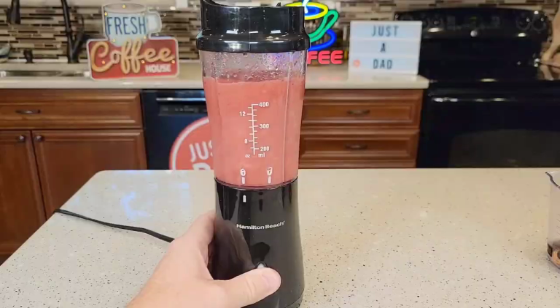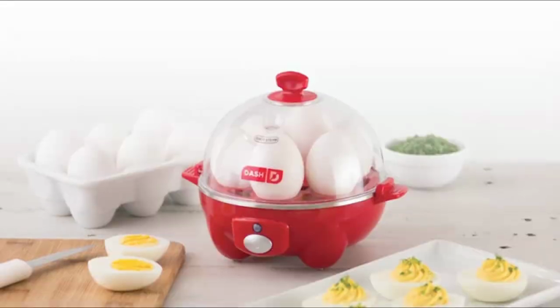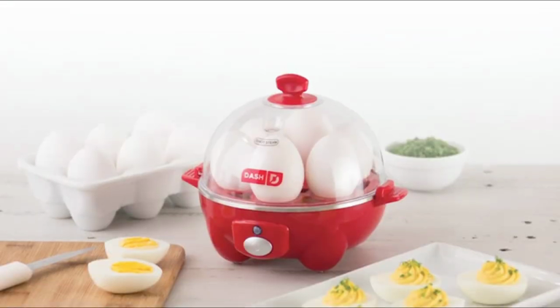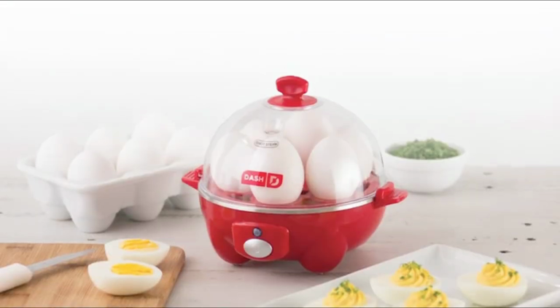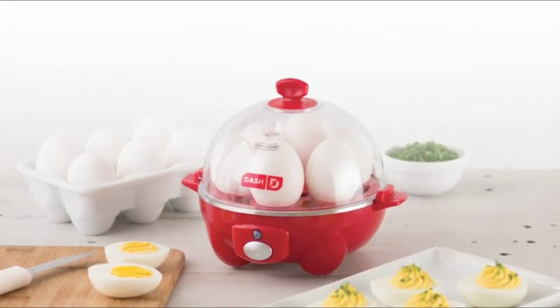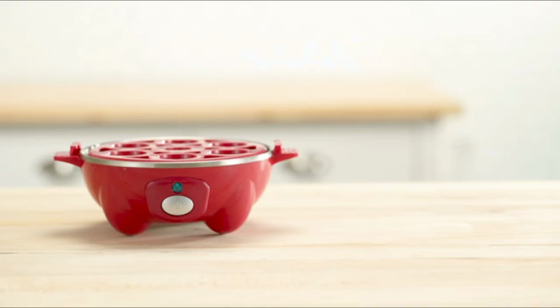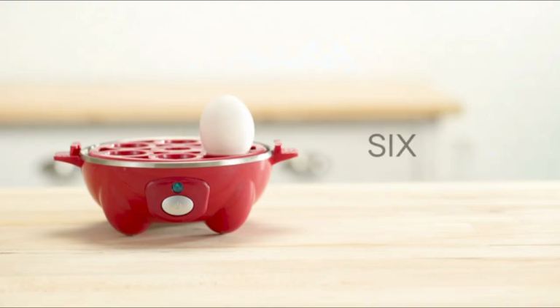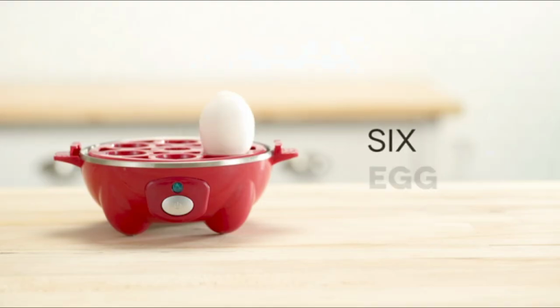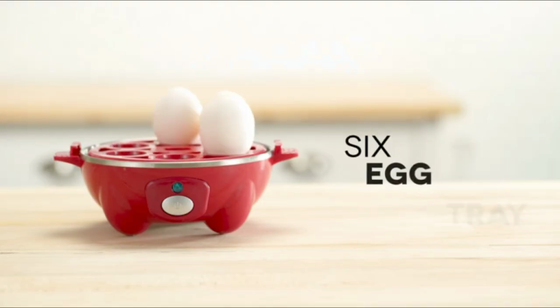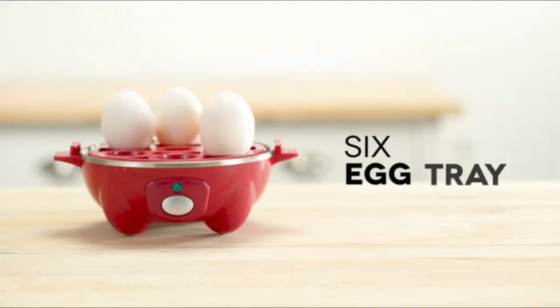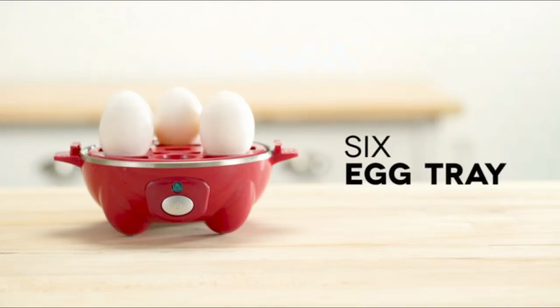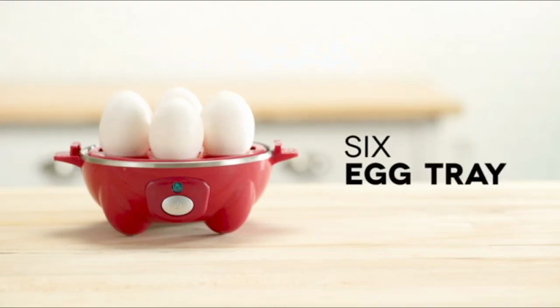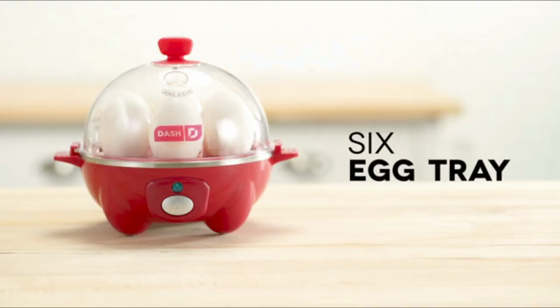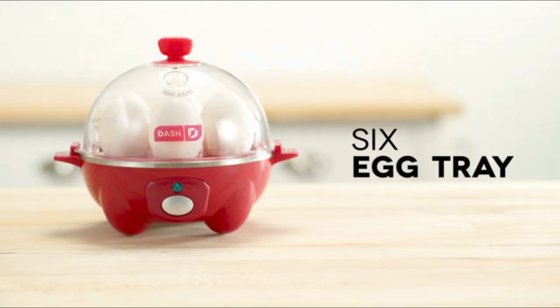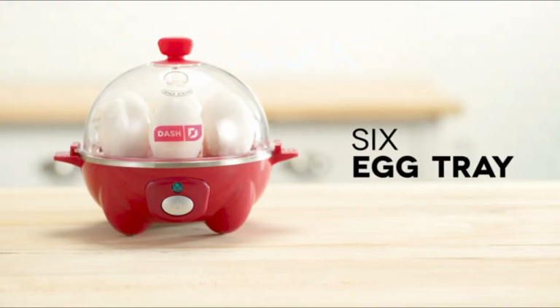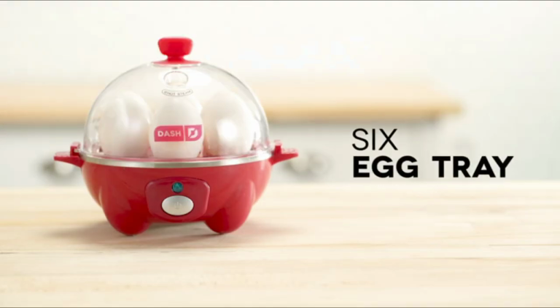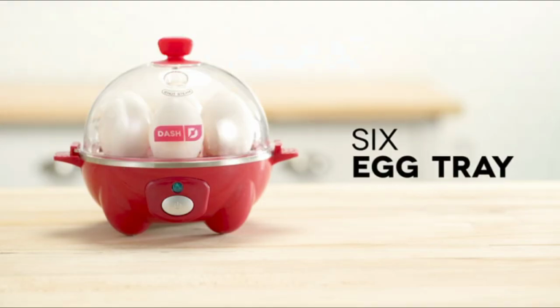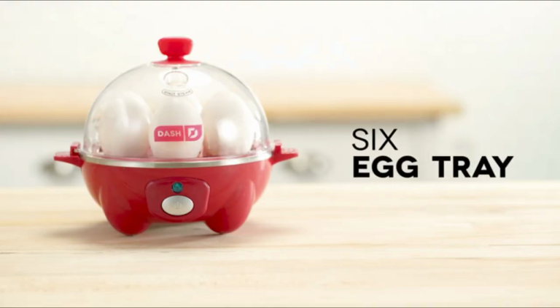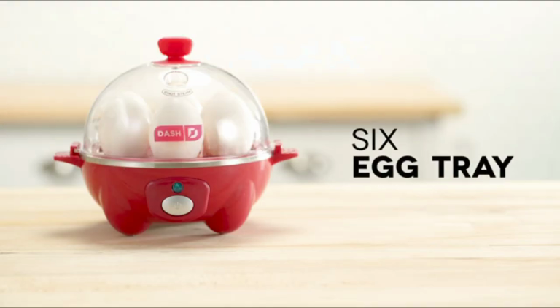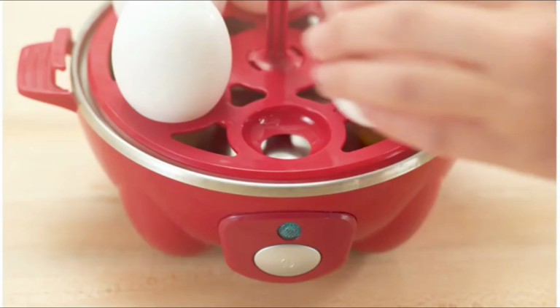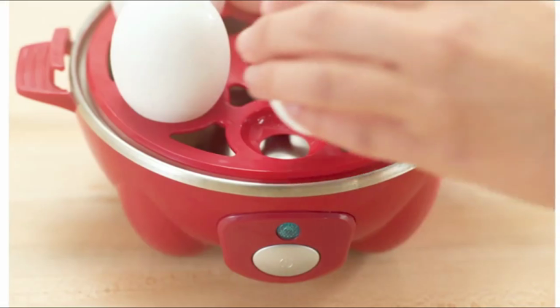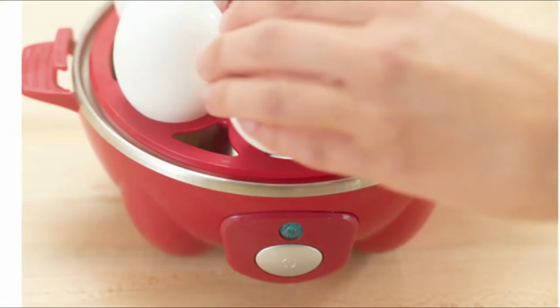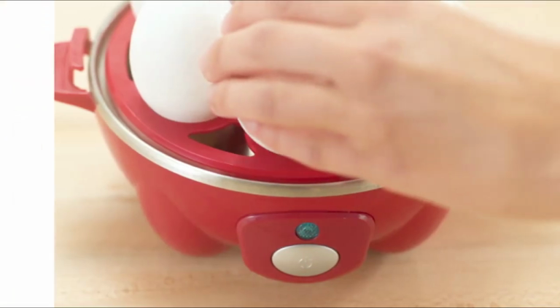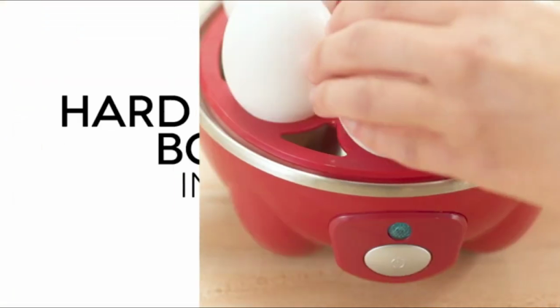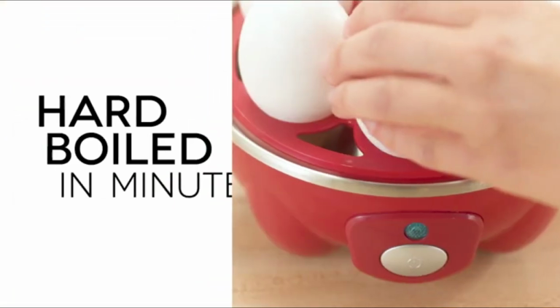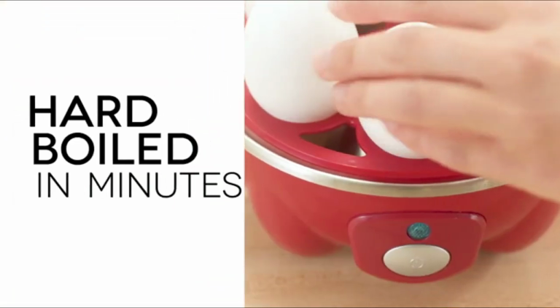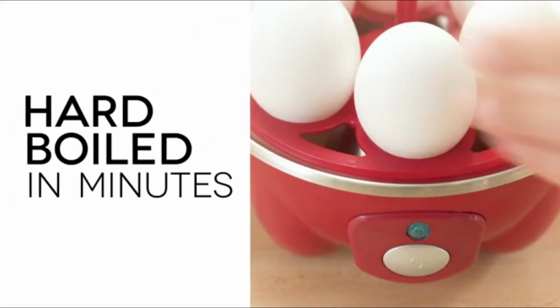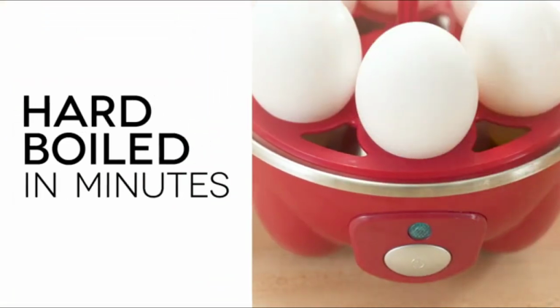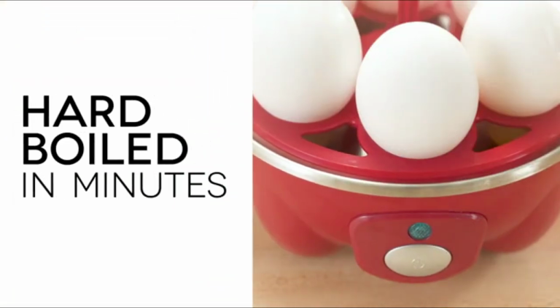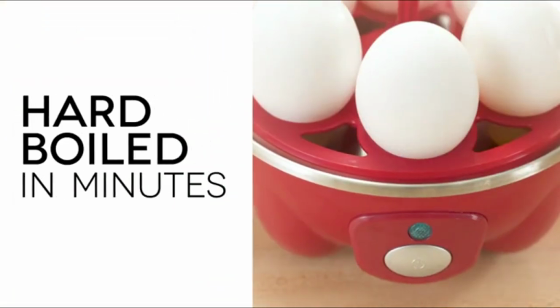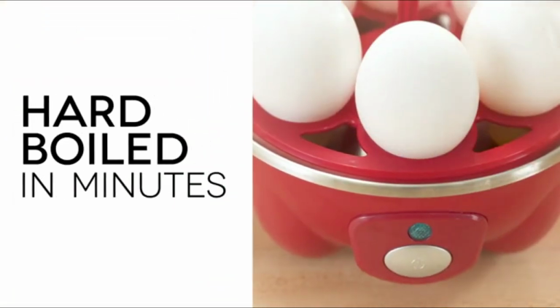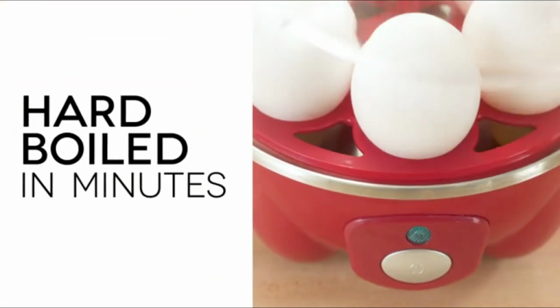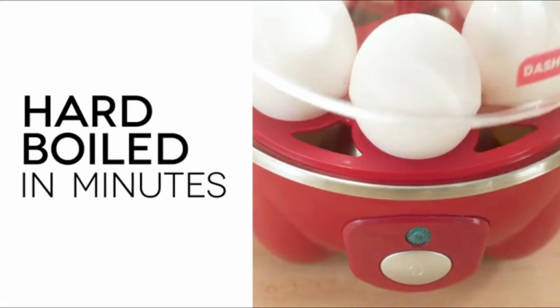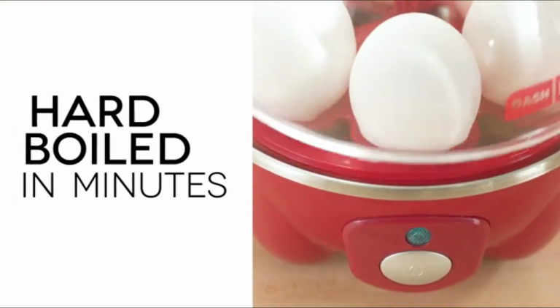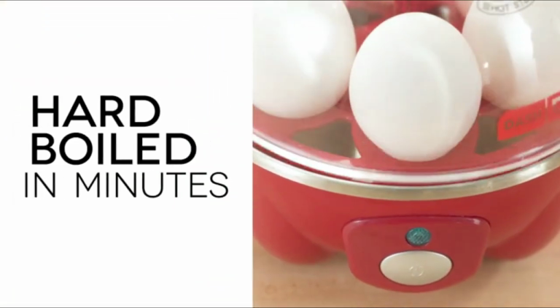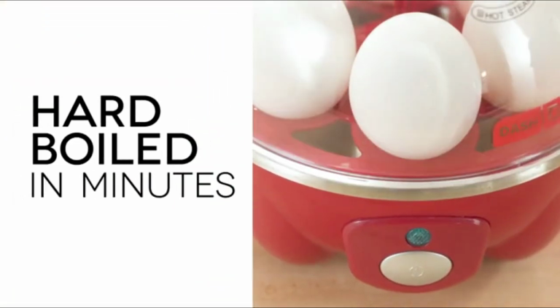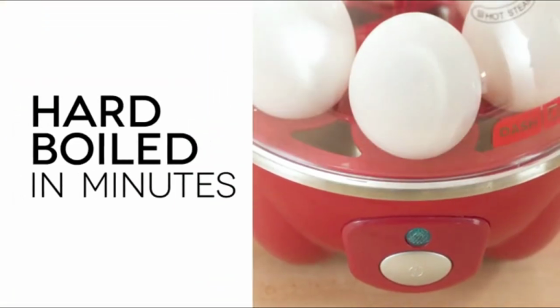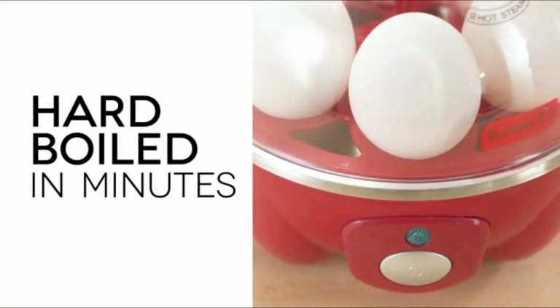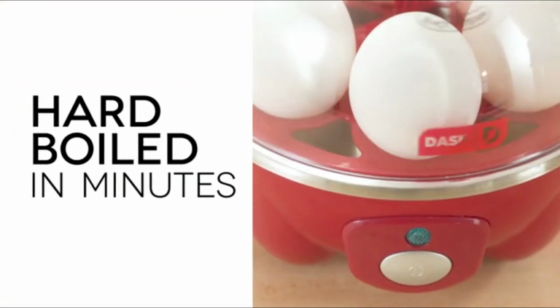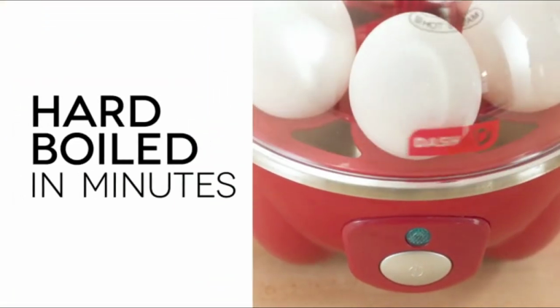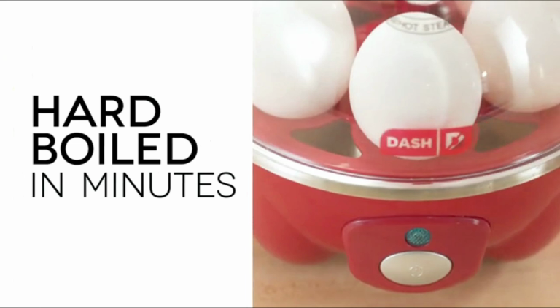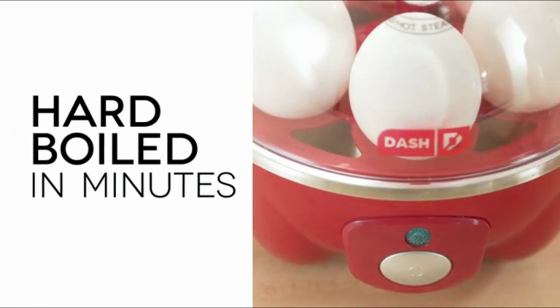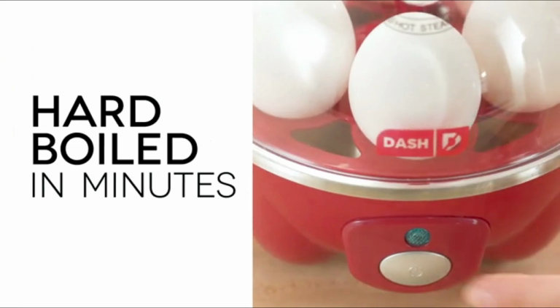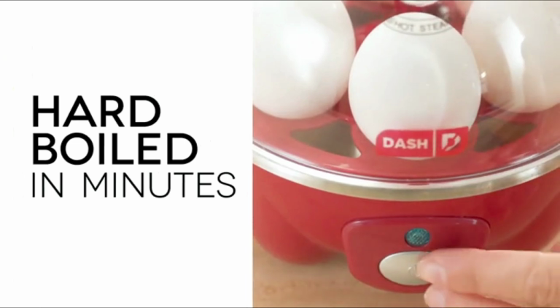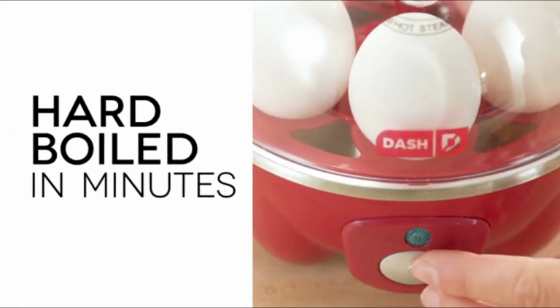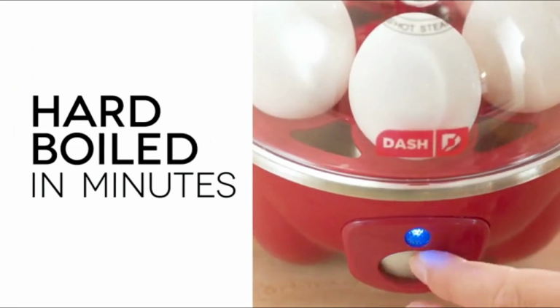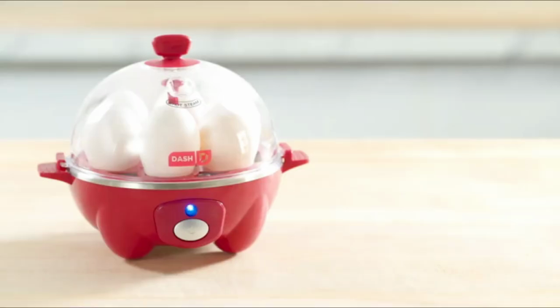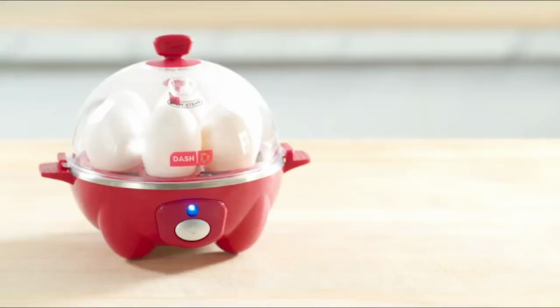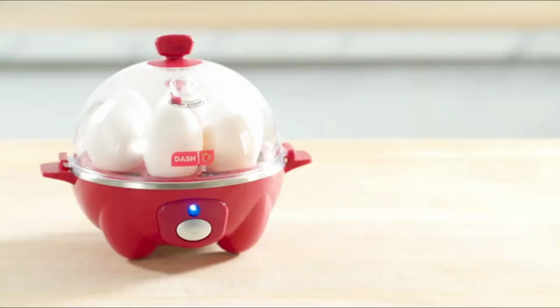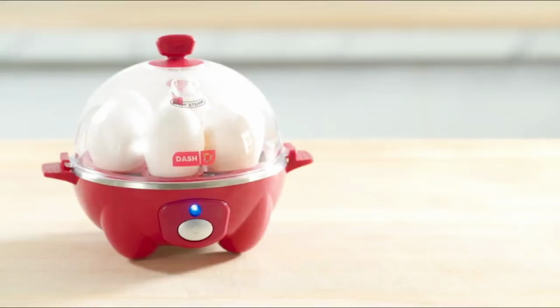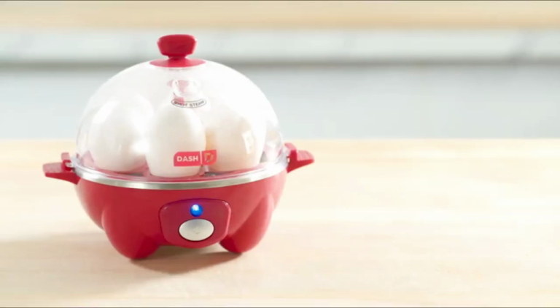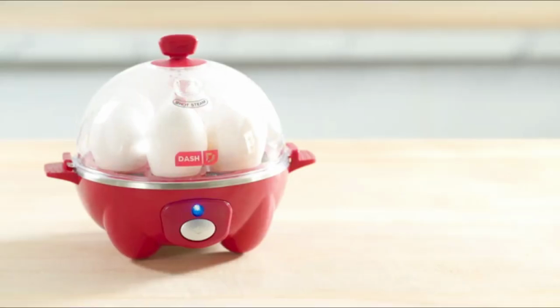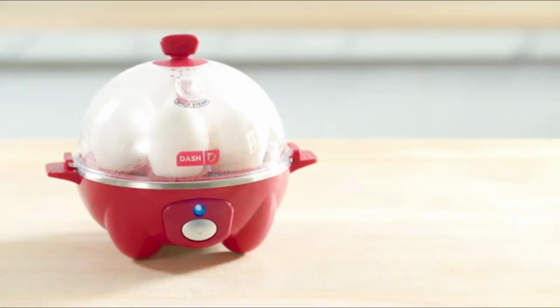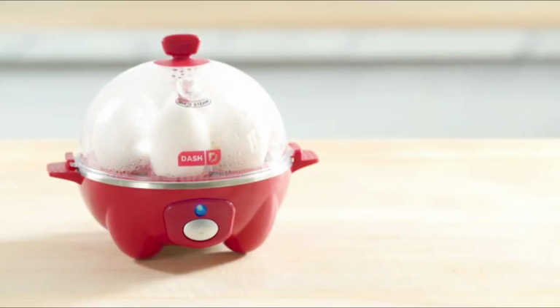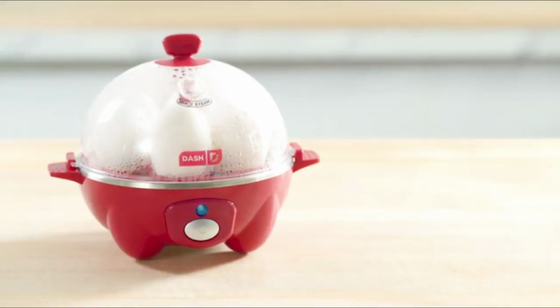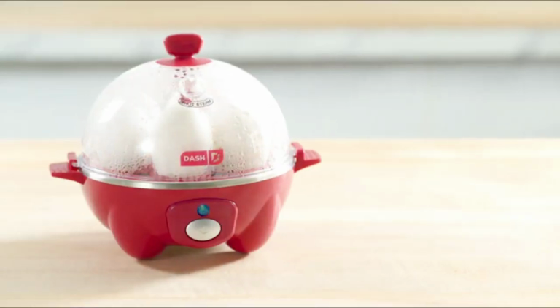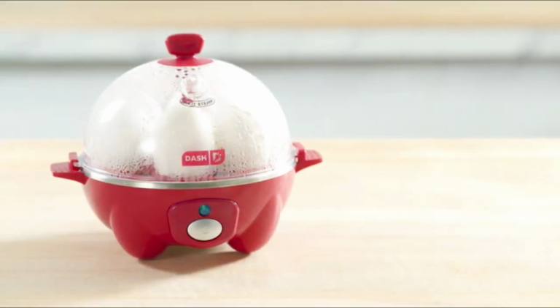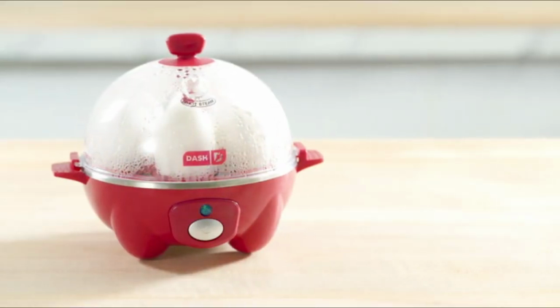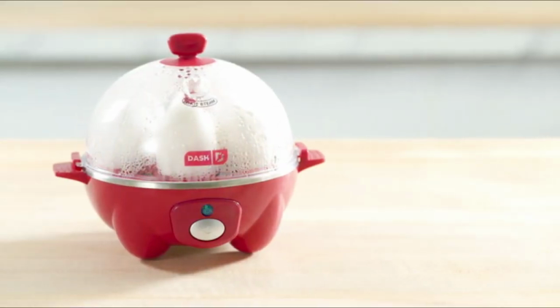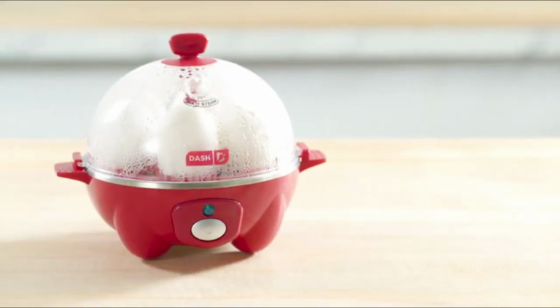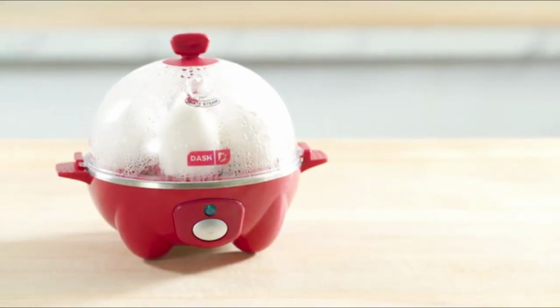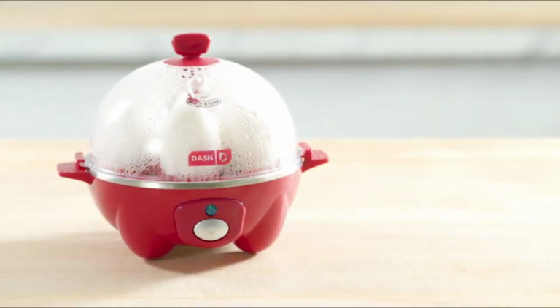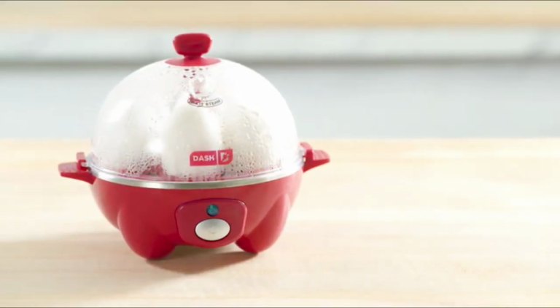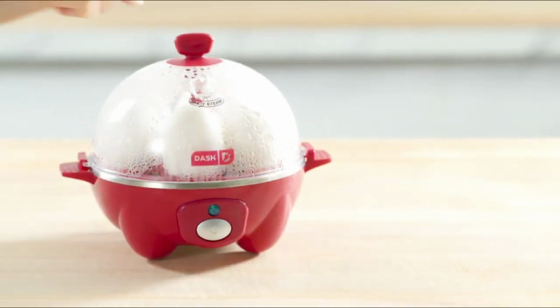Last but certainly not least, we have the Dash Rapid Egg Cooker, a must-have for egg lovers. Whether you prefer hard-boiled or poached eggs,